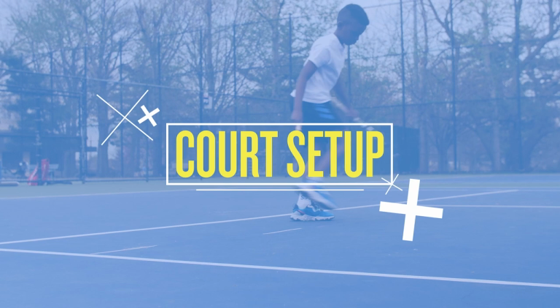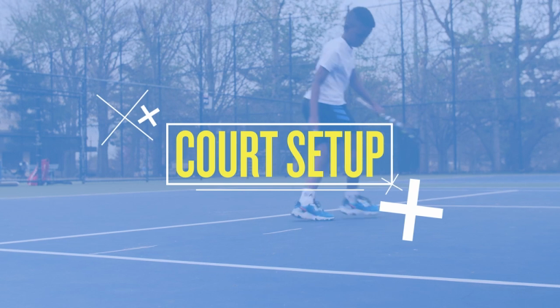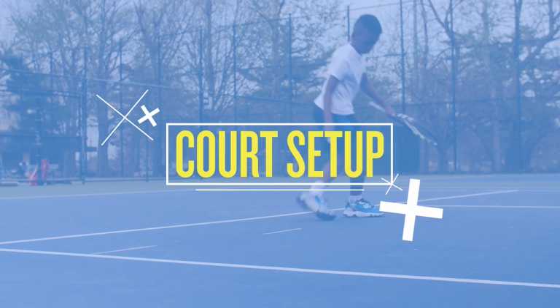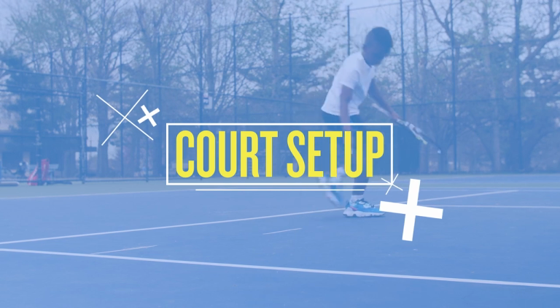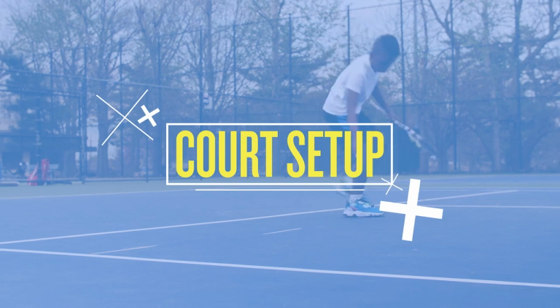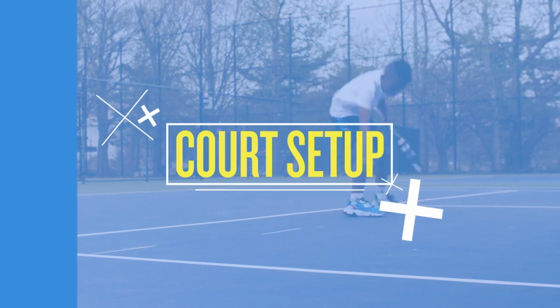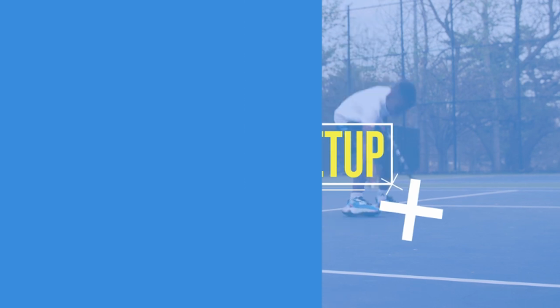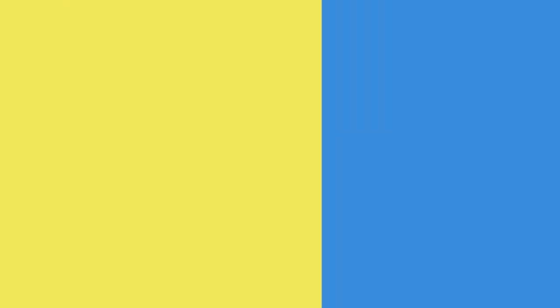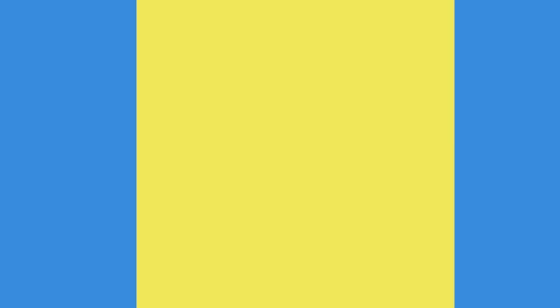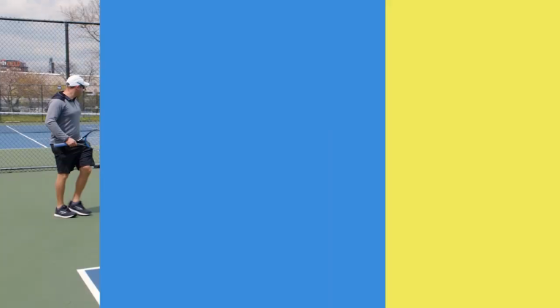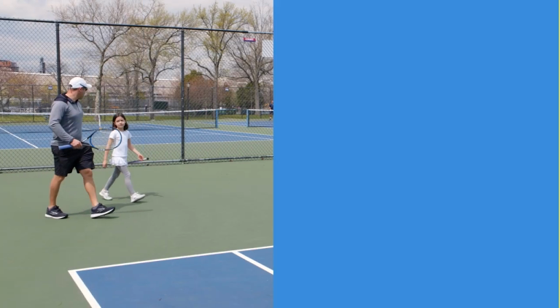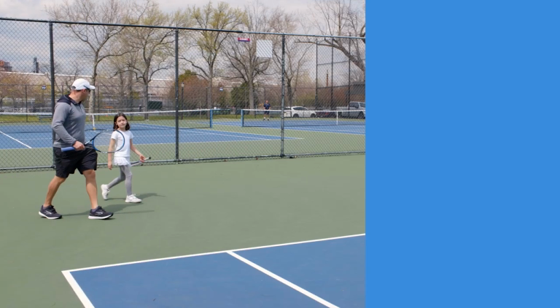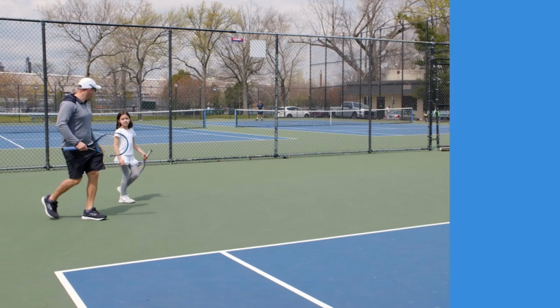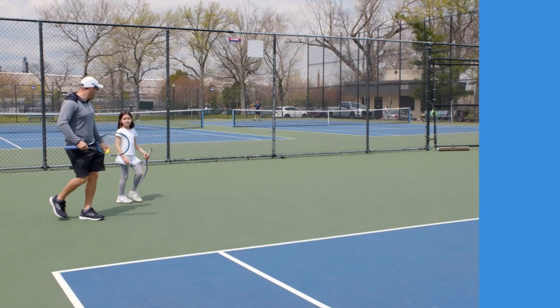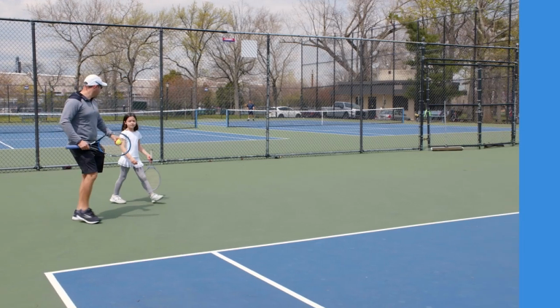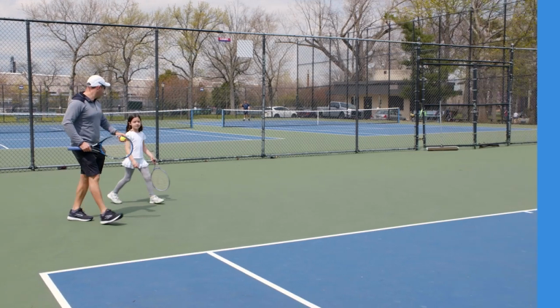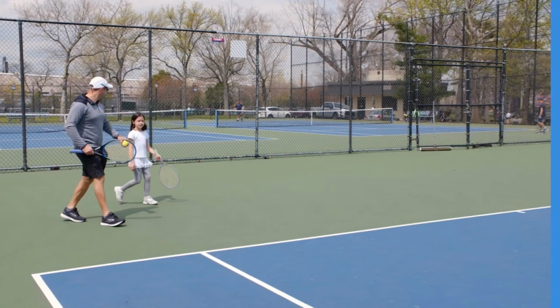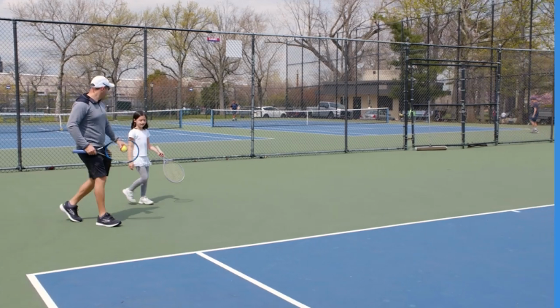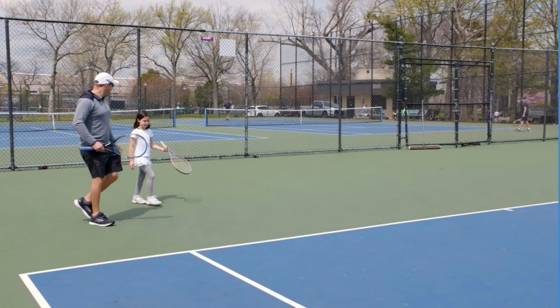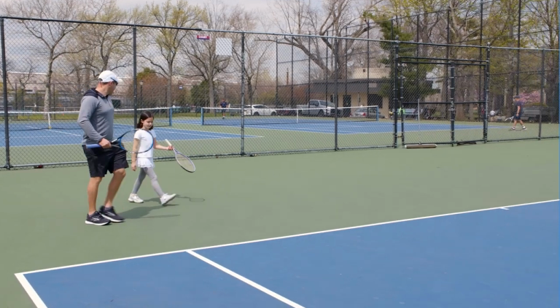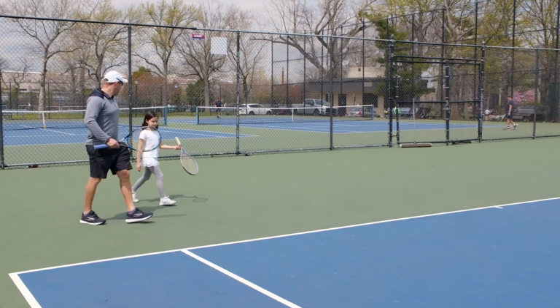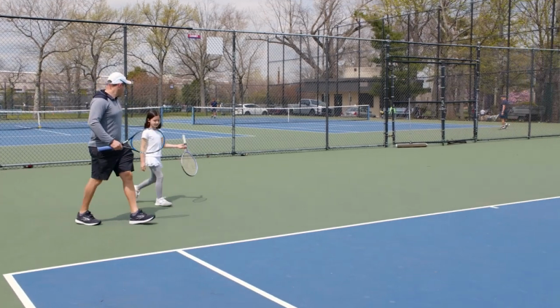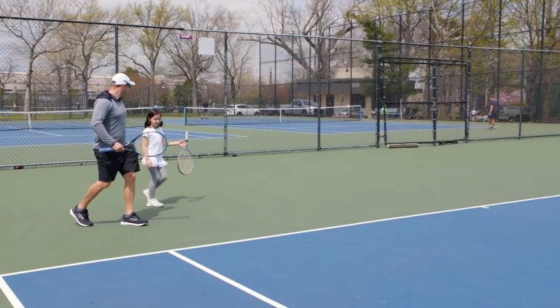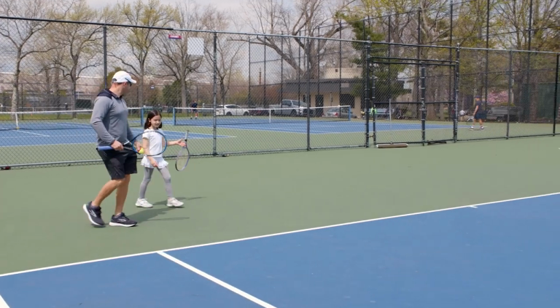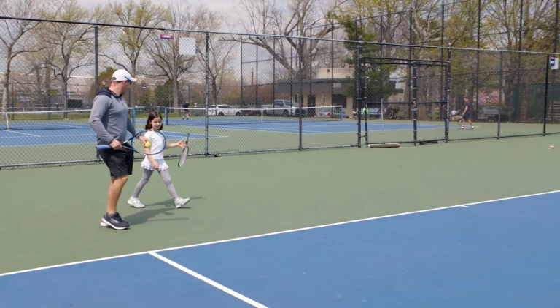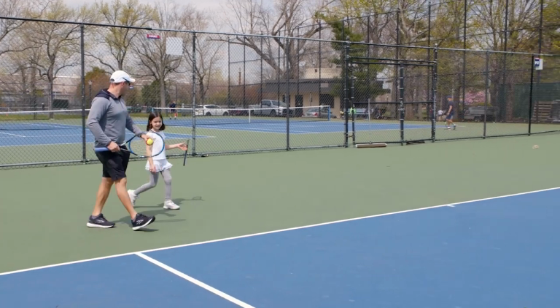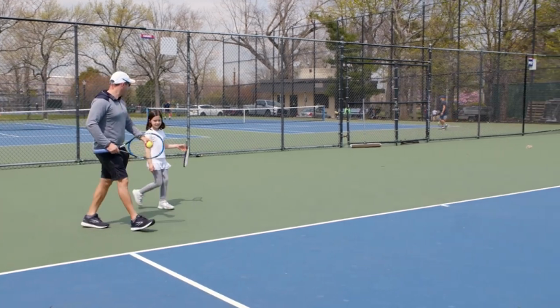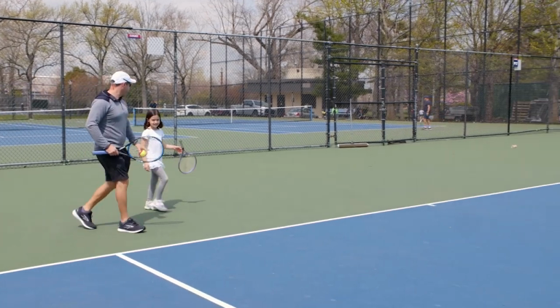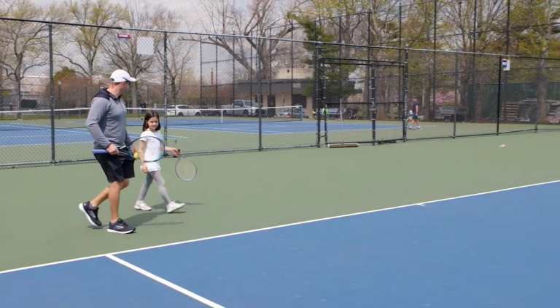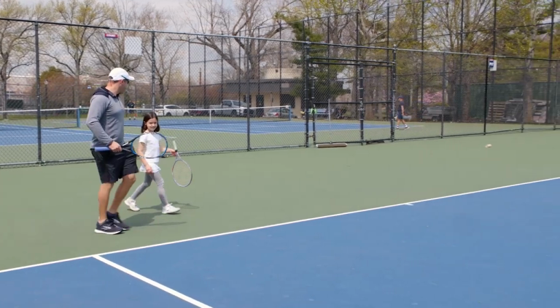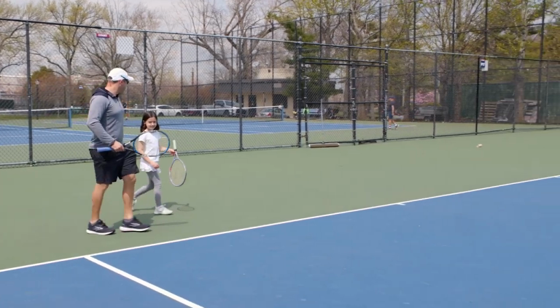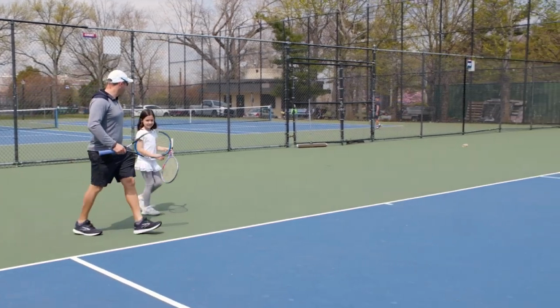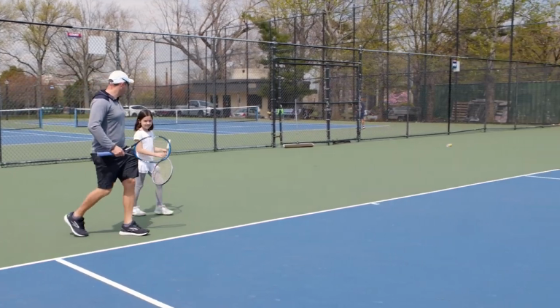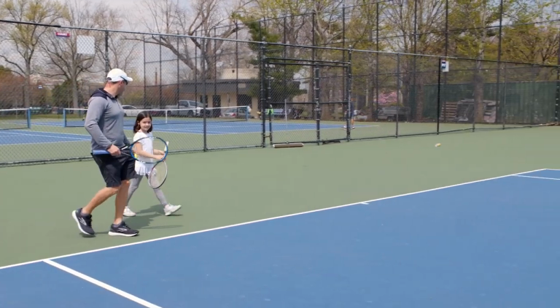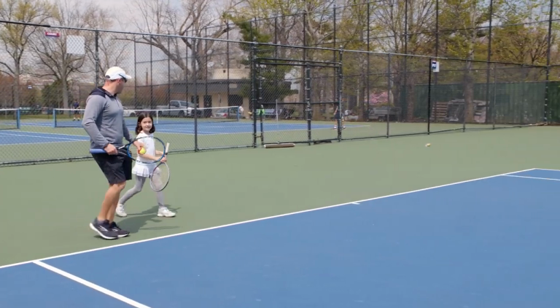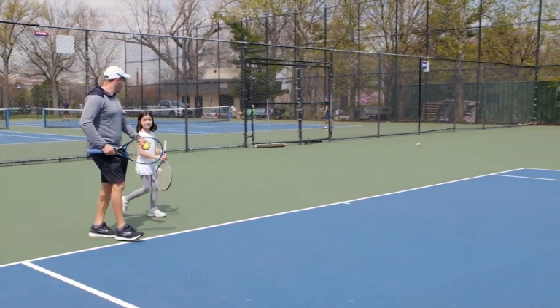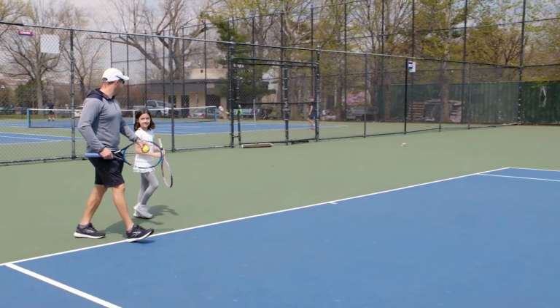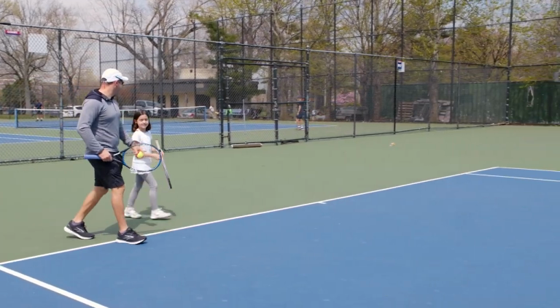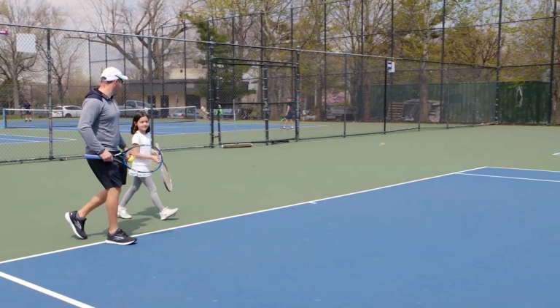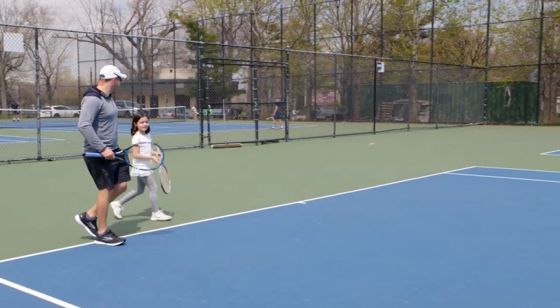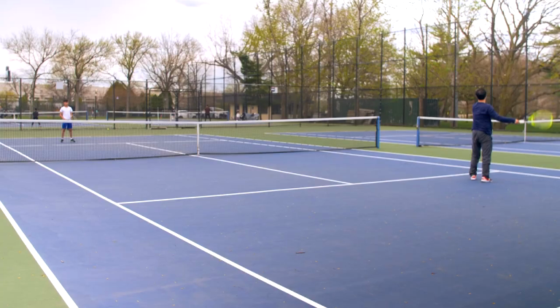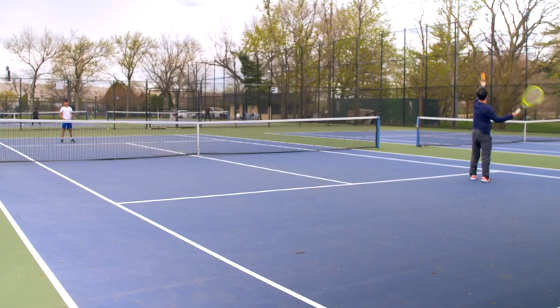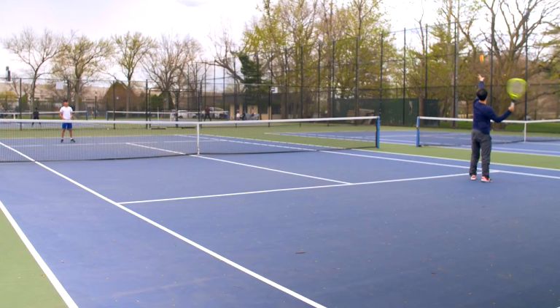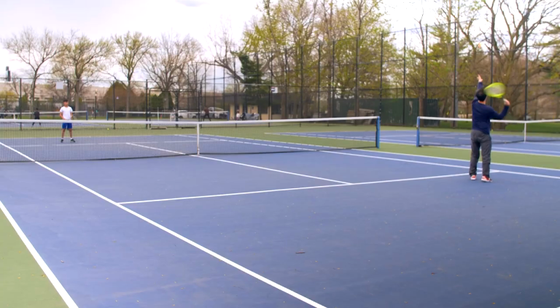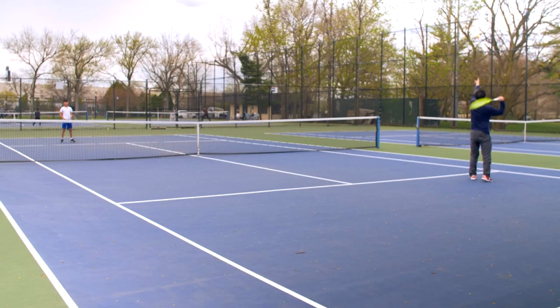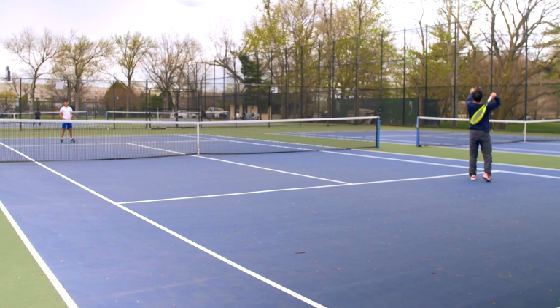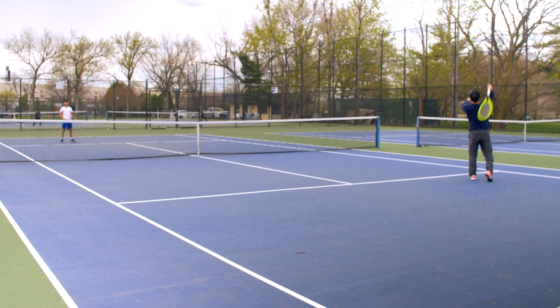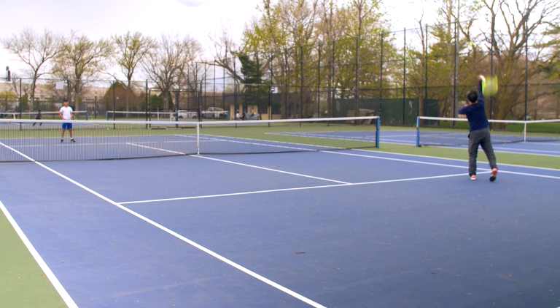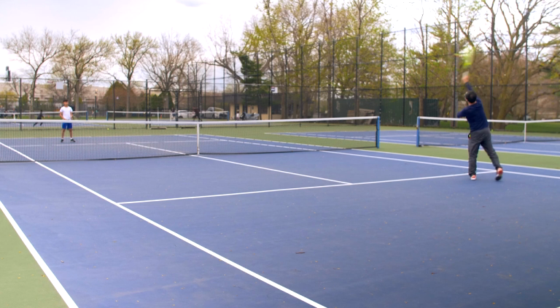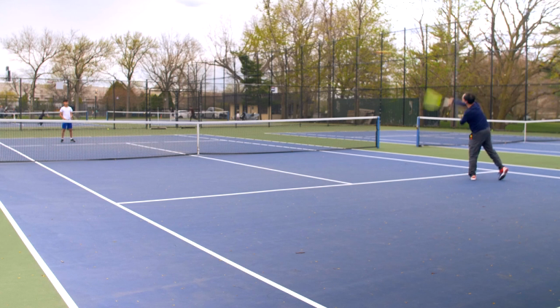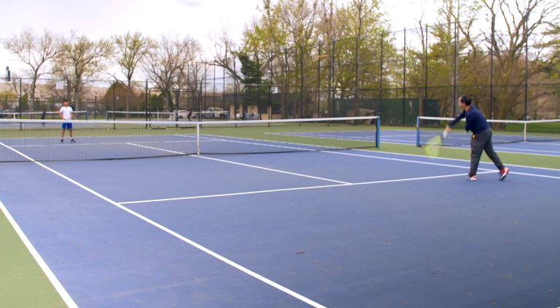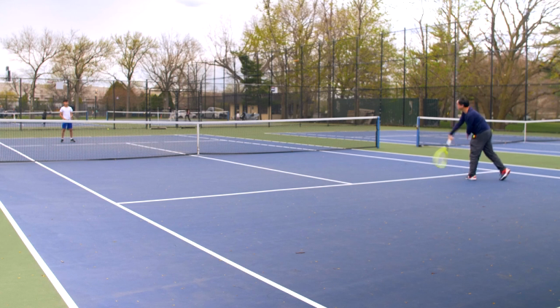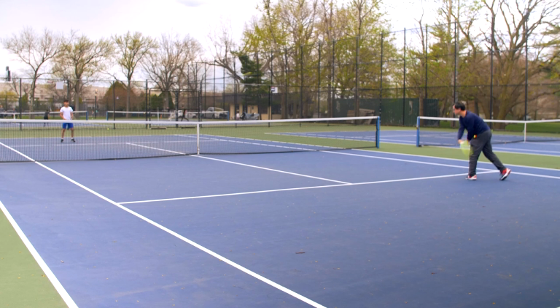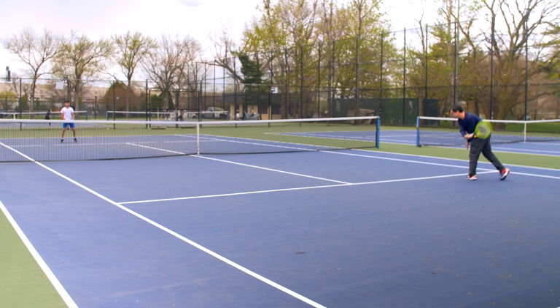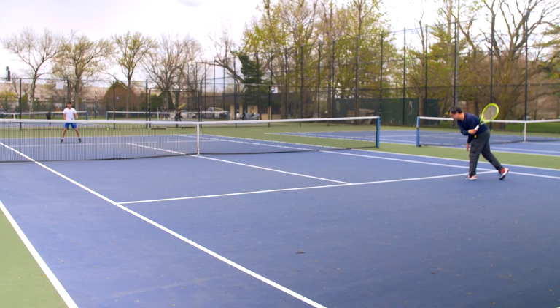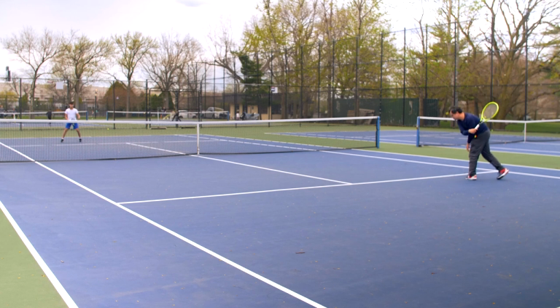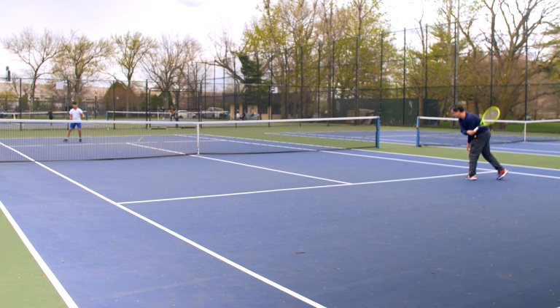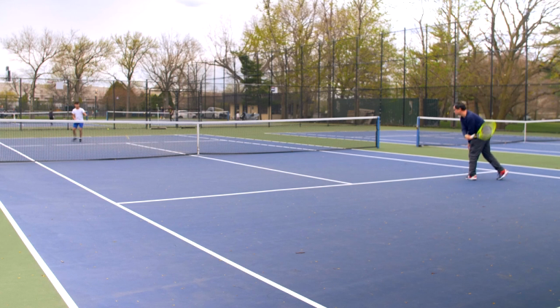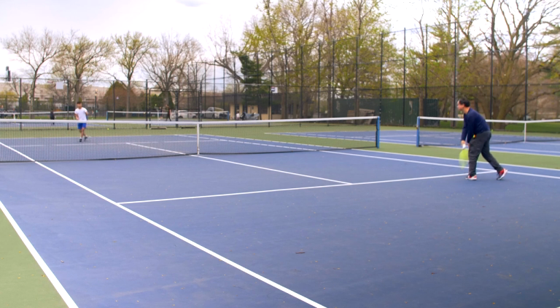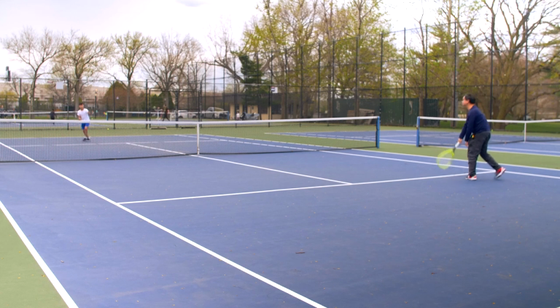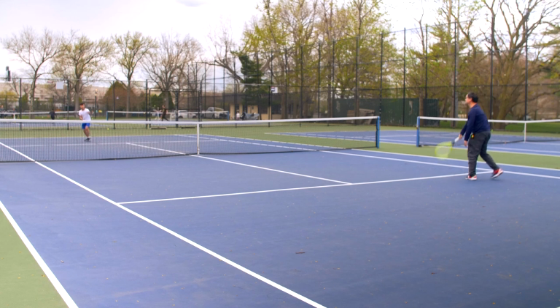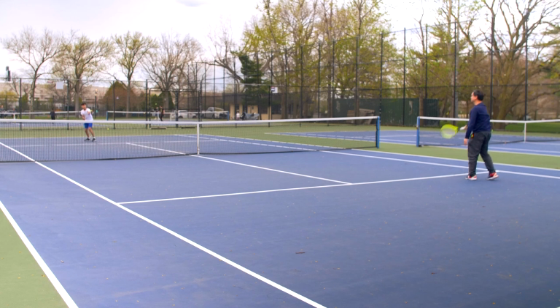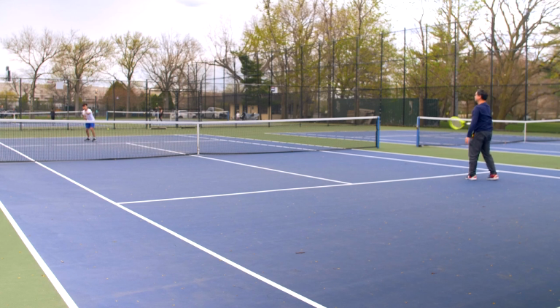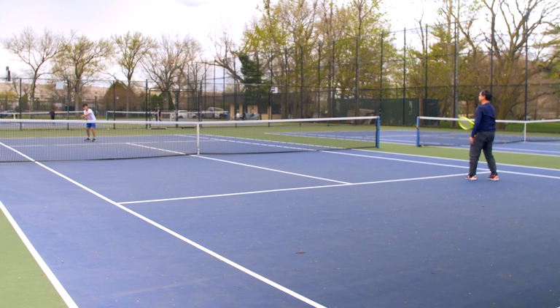Ready to hit a court near you and introduce your family to tennis? Here are some basics to help get you started playing.